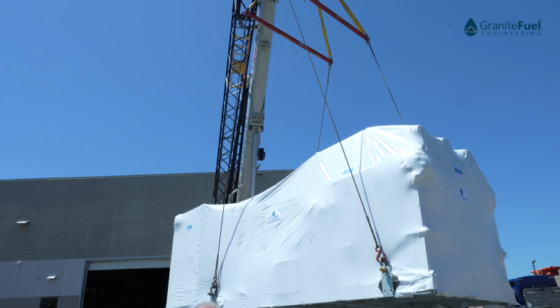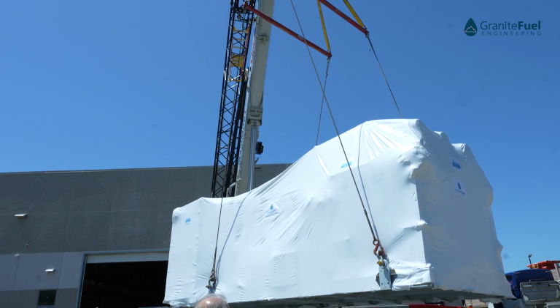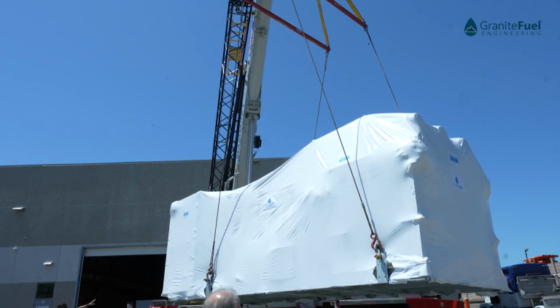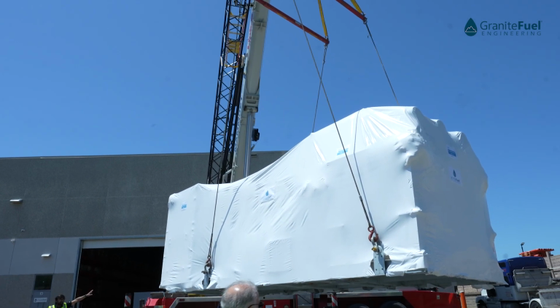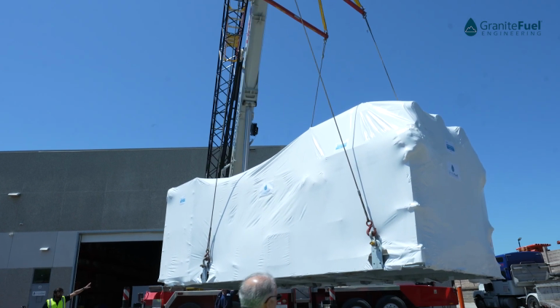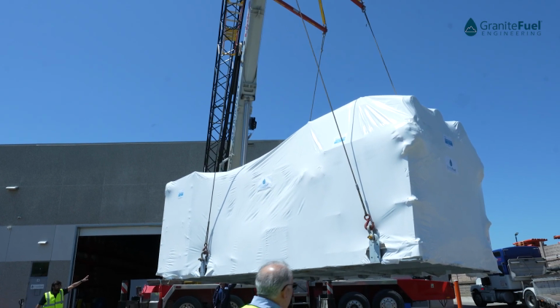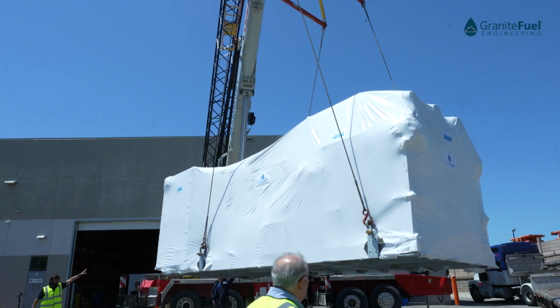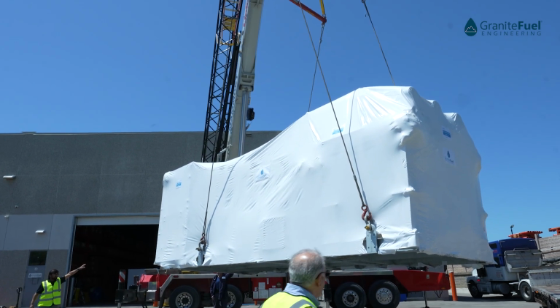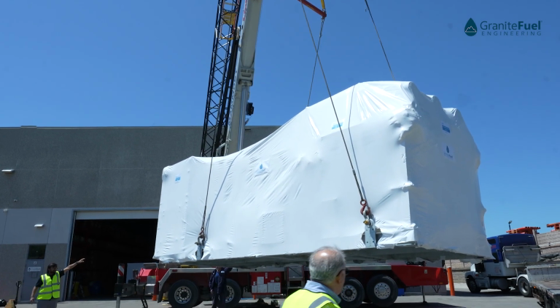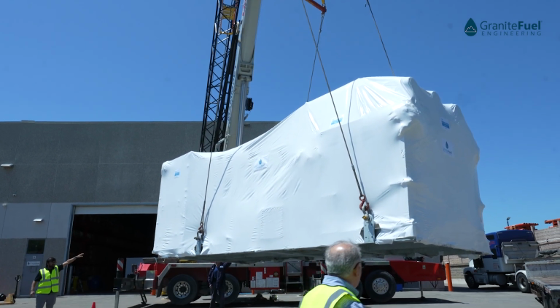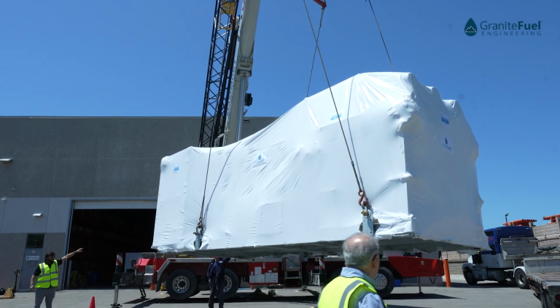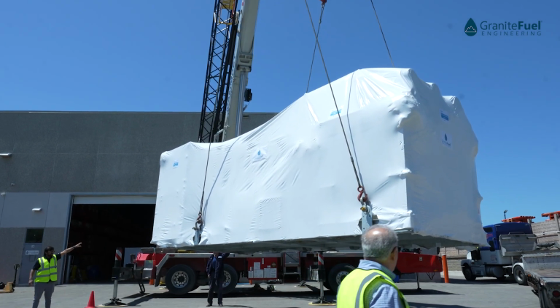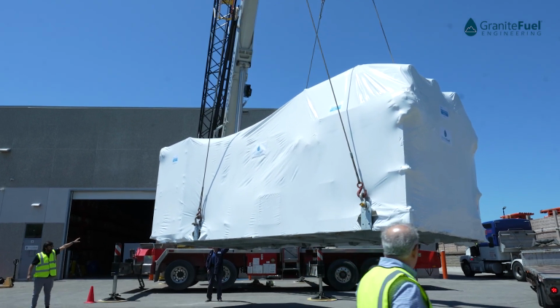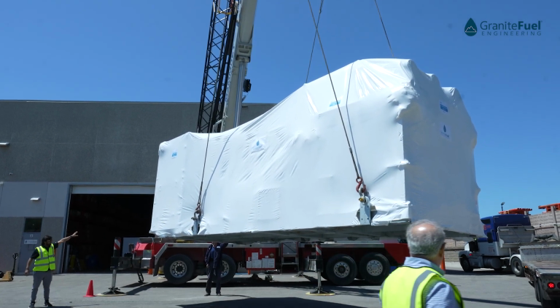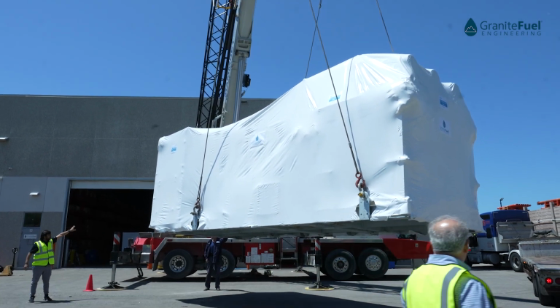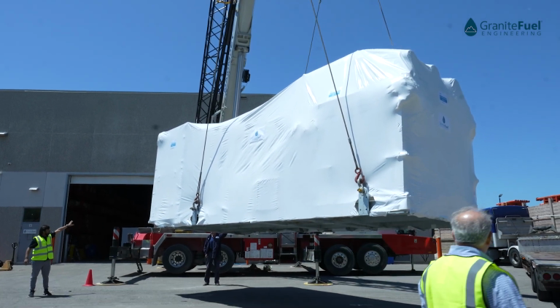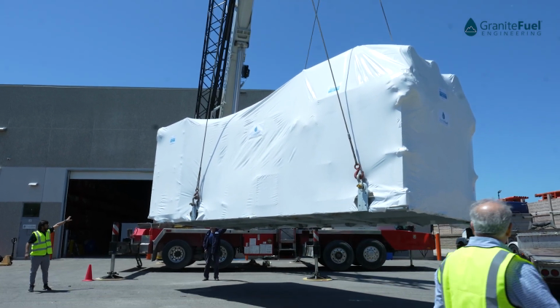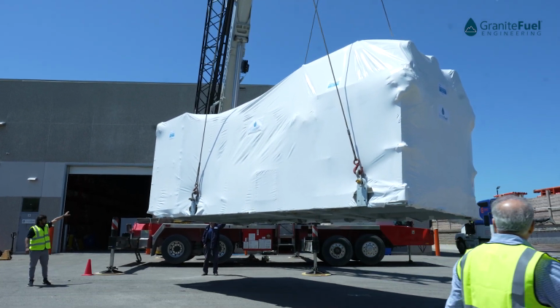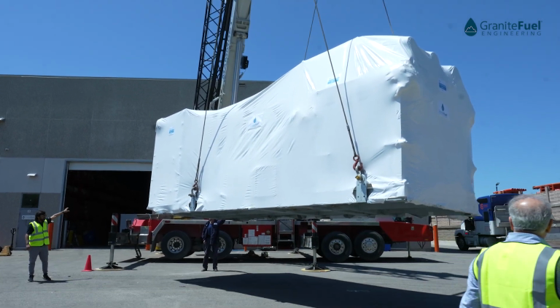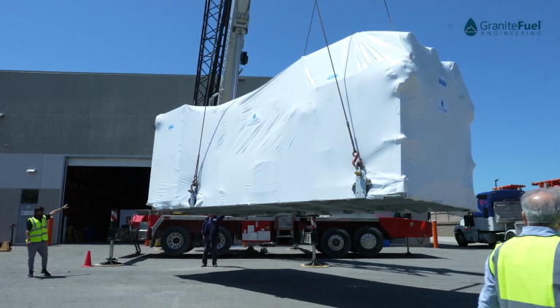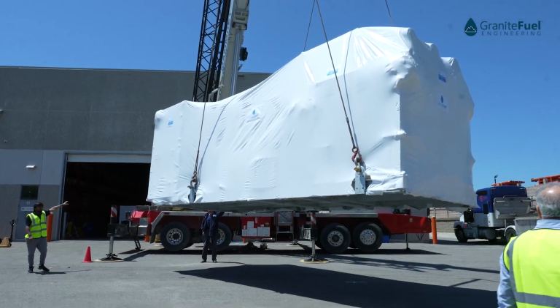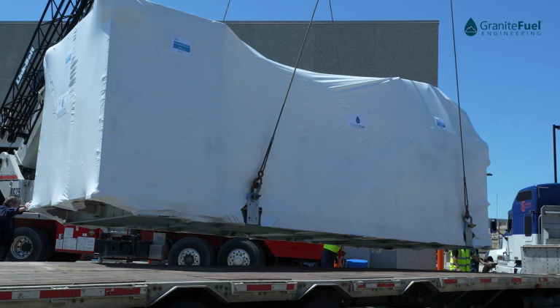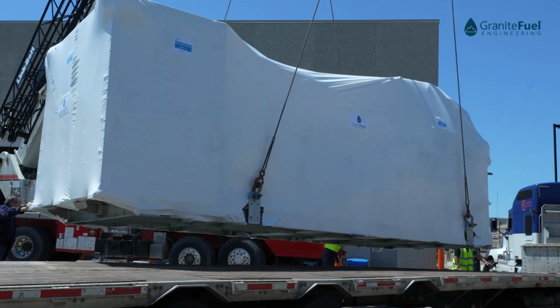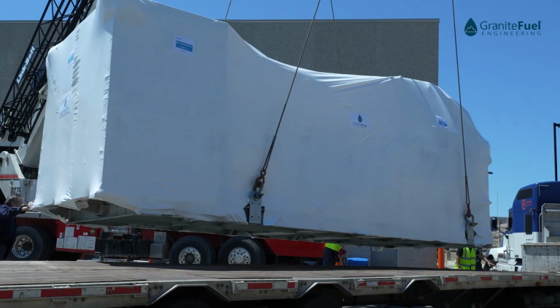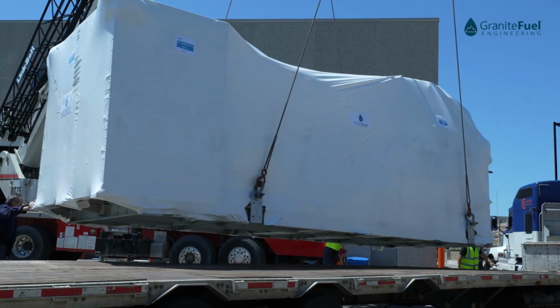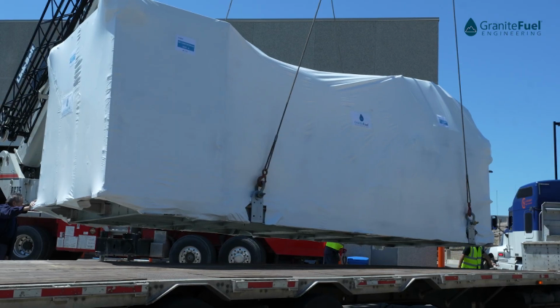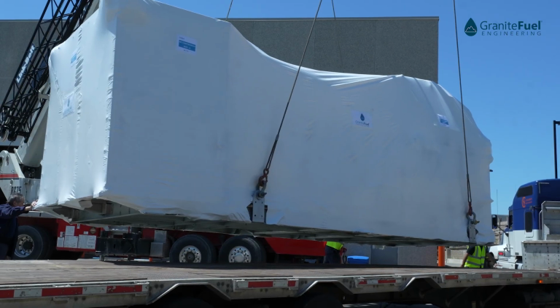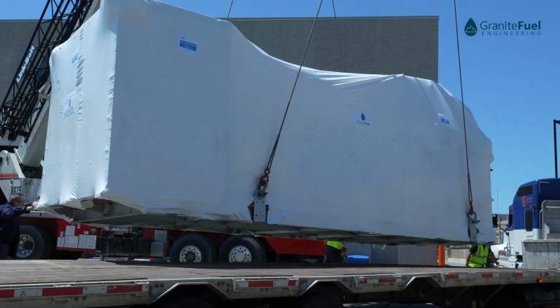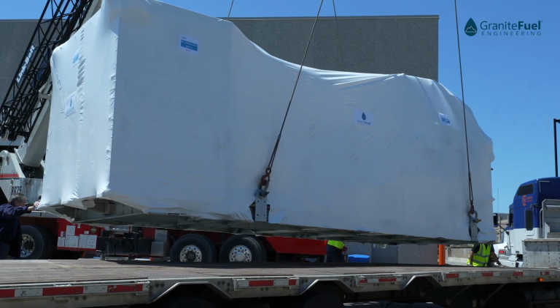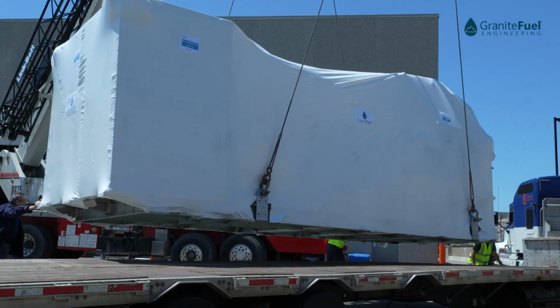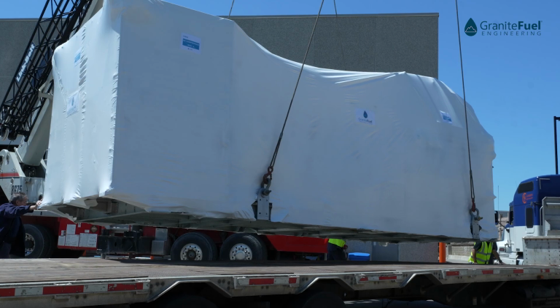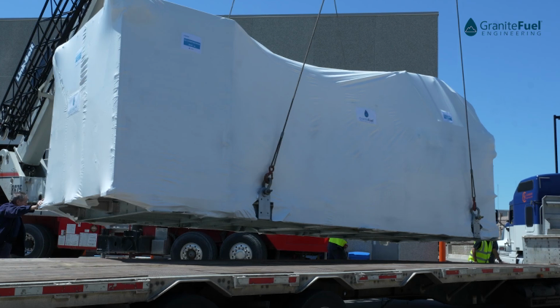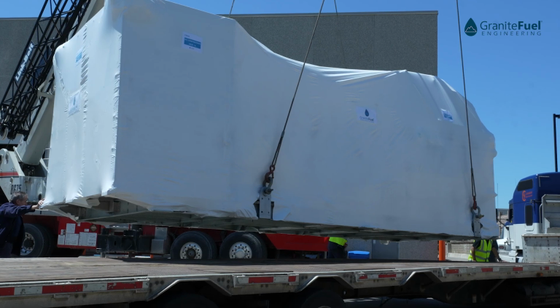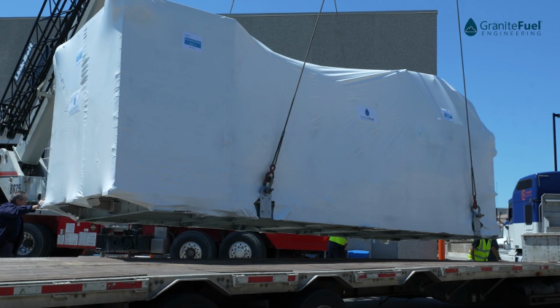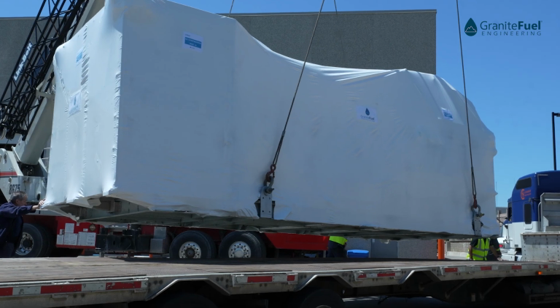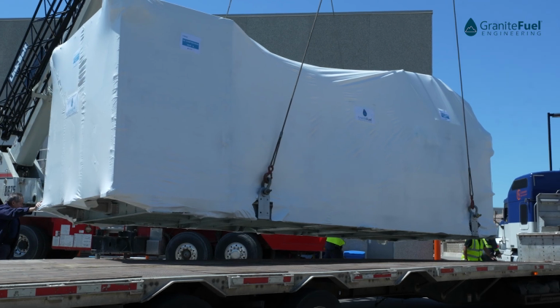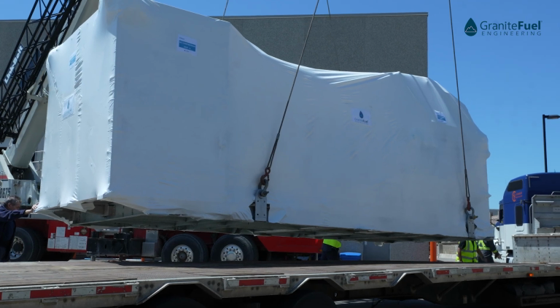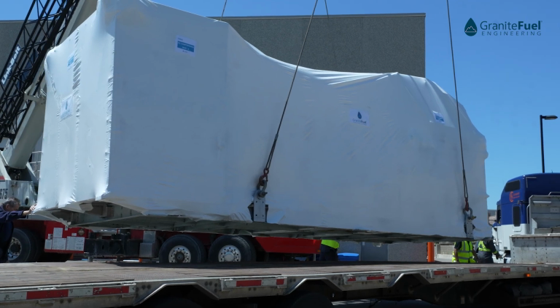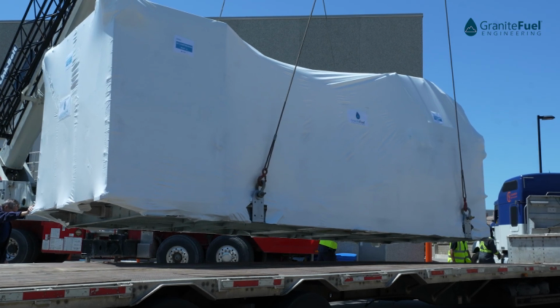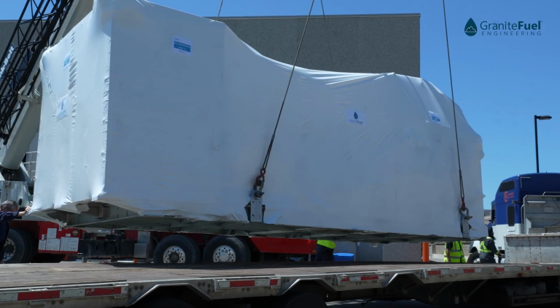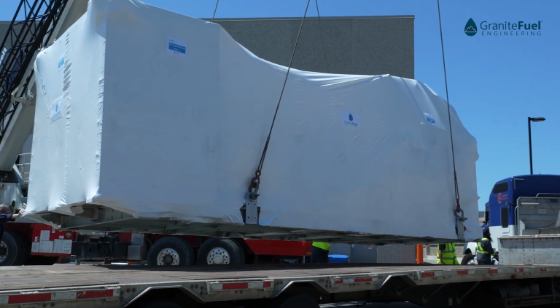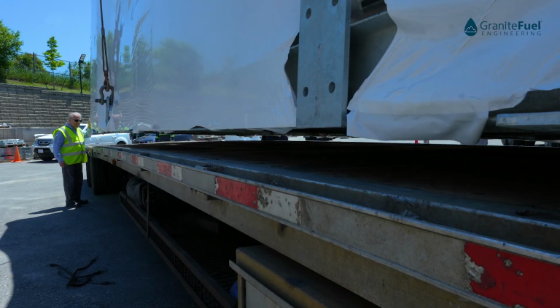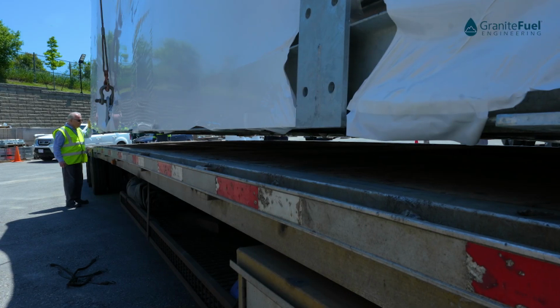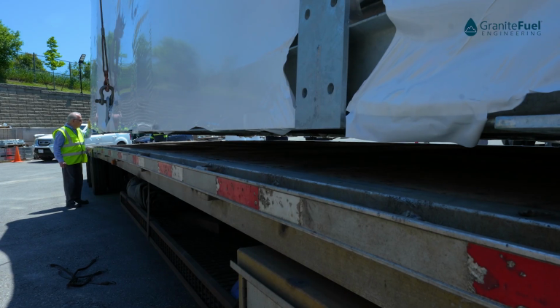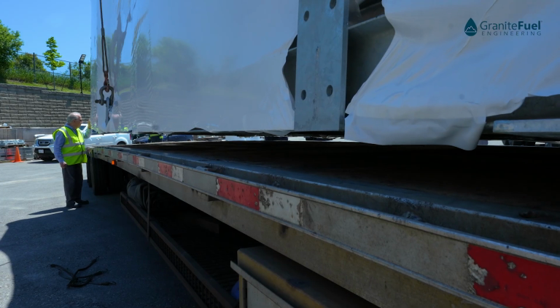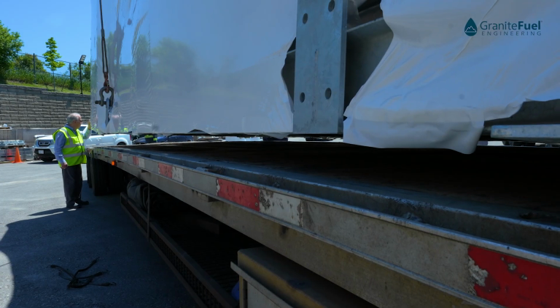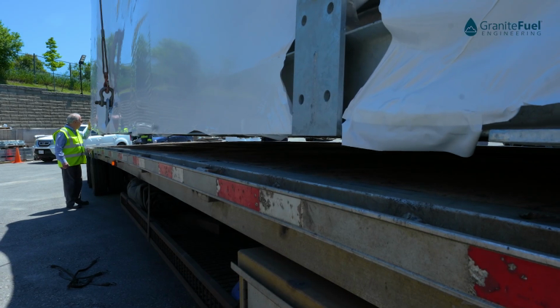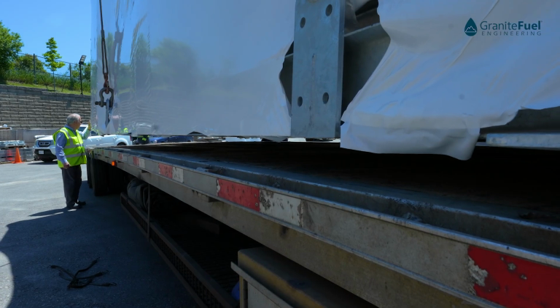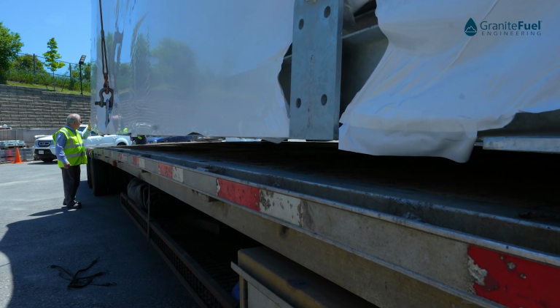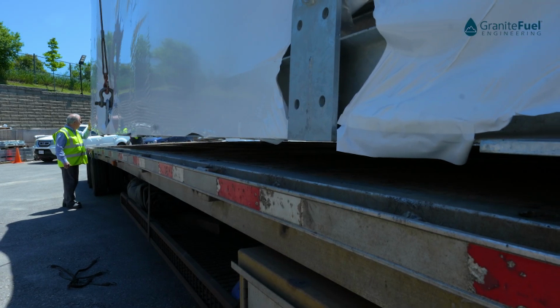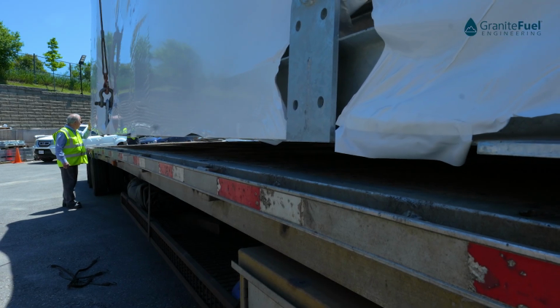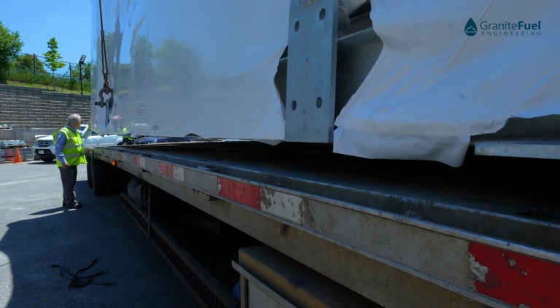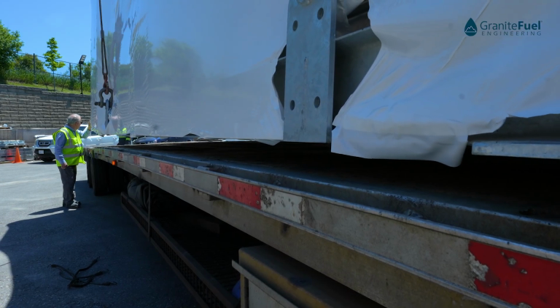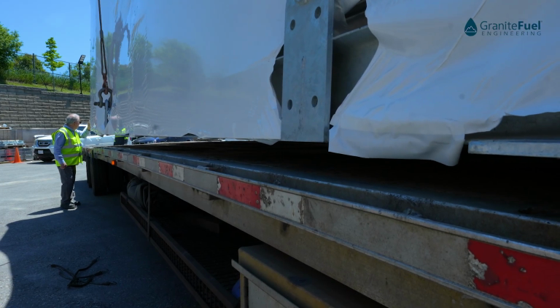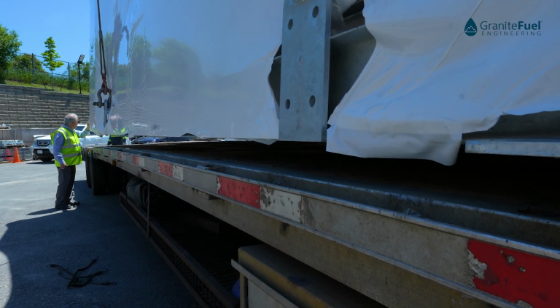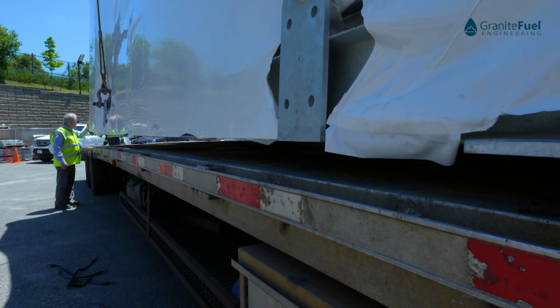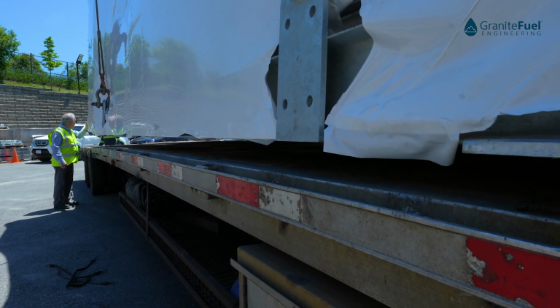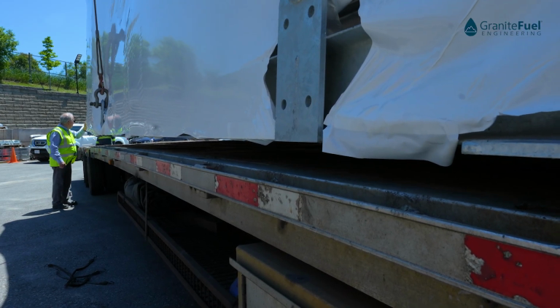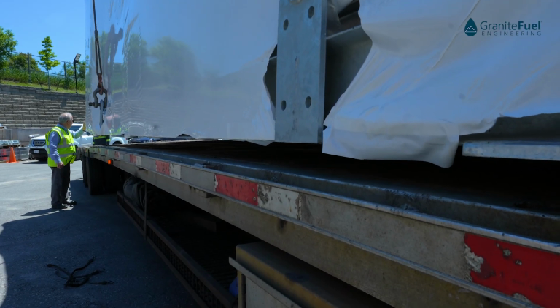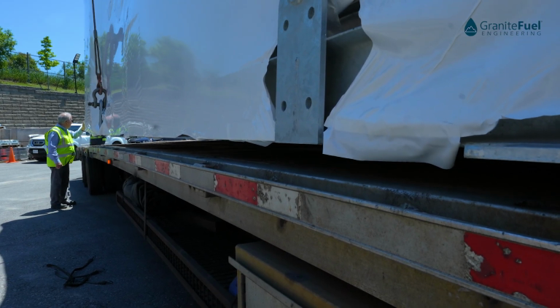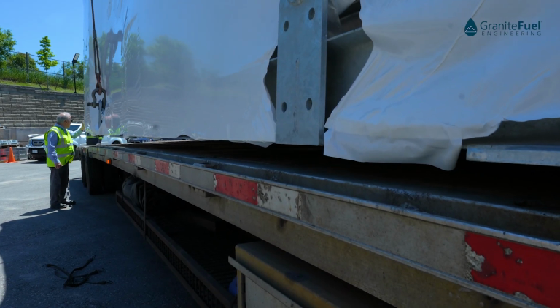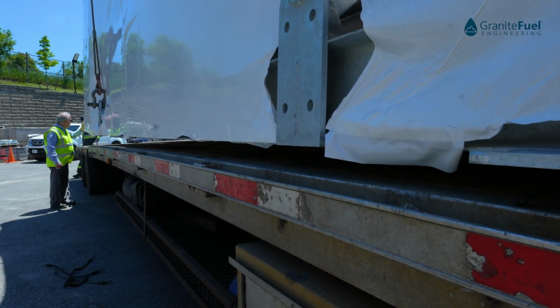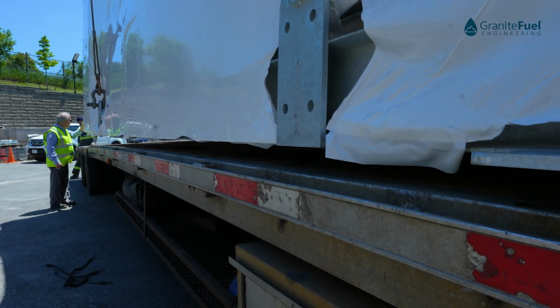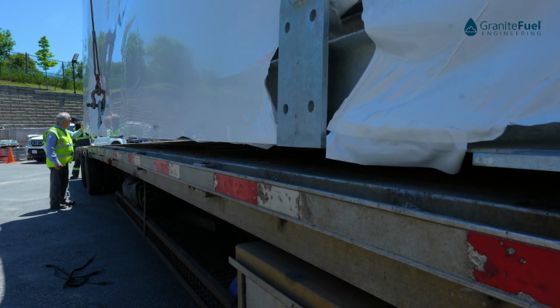This site had a pipeline specification of five parts per million oxygen that we had to meet.